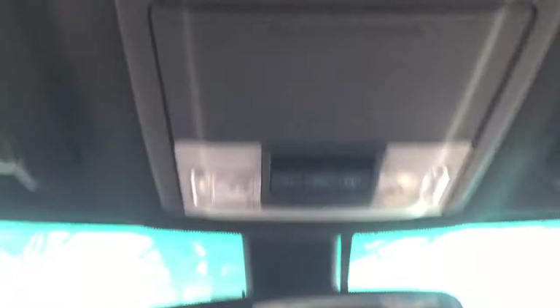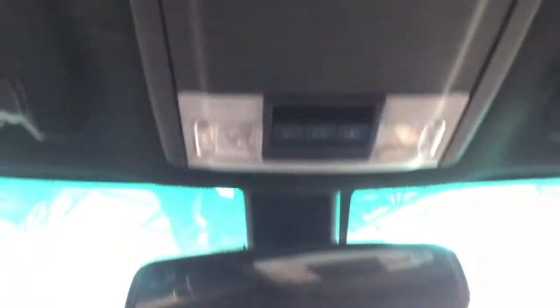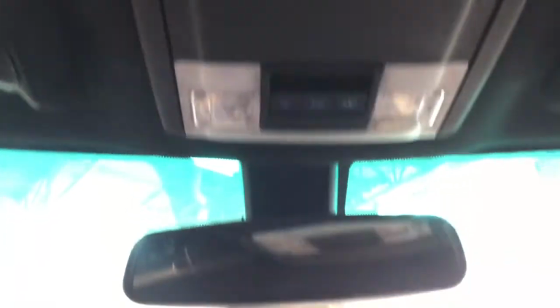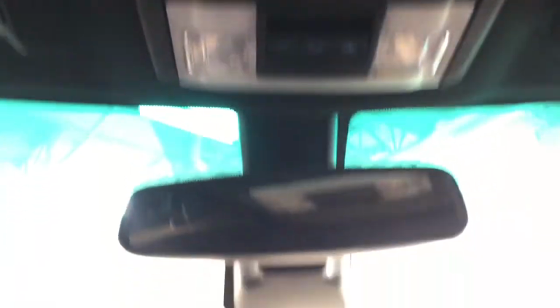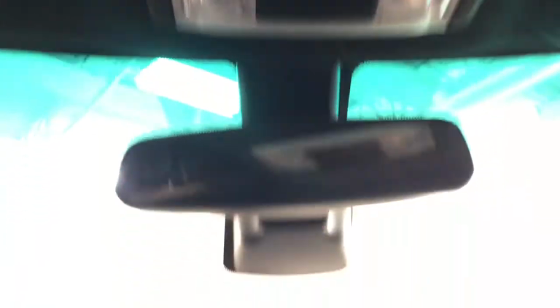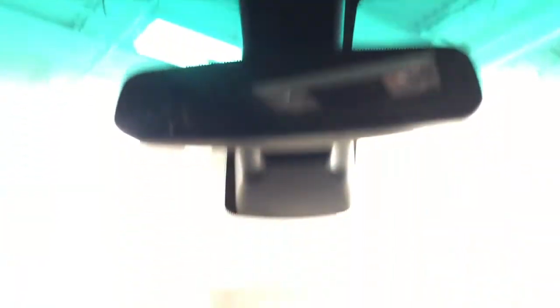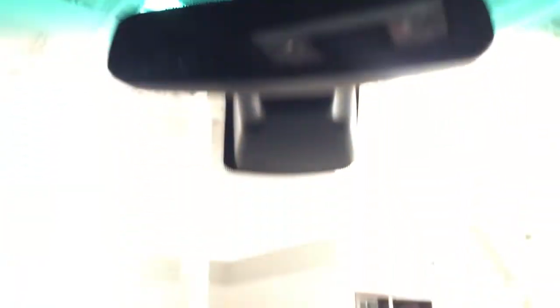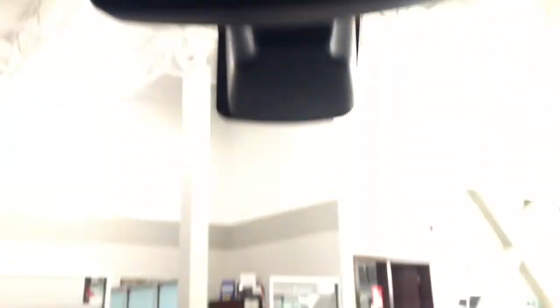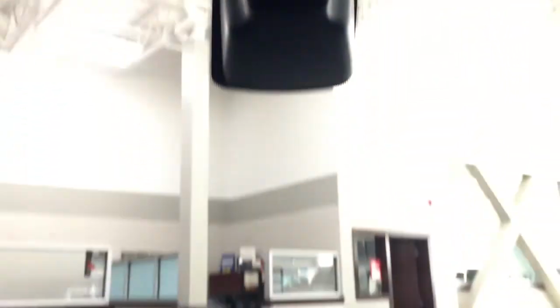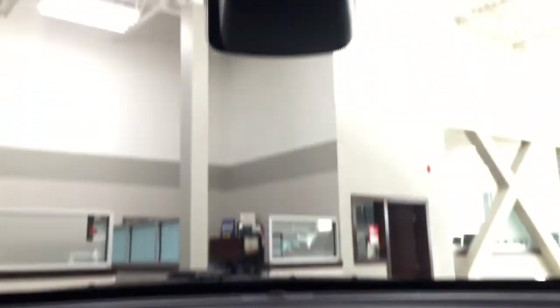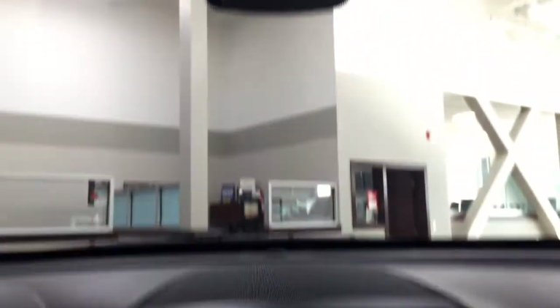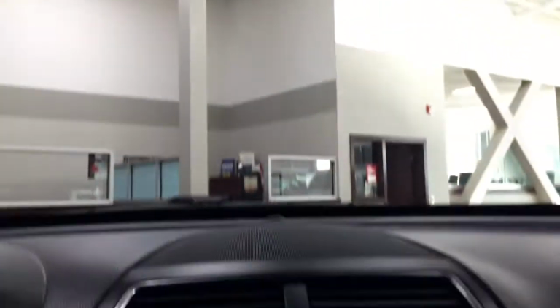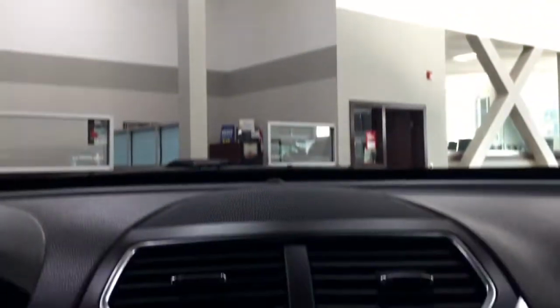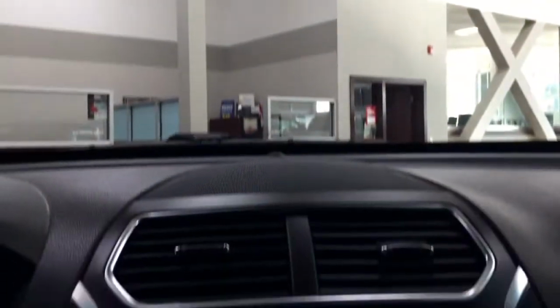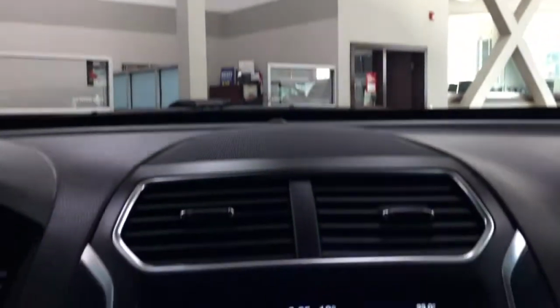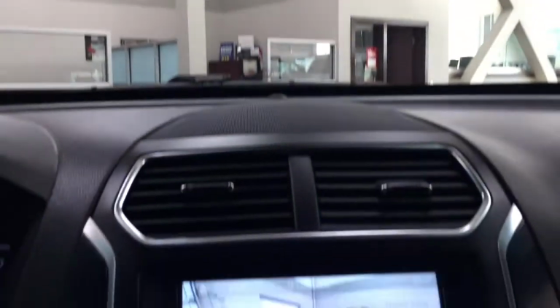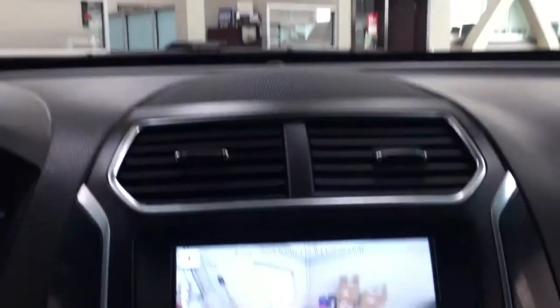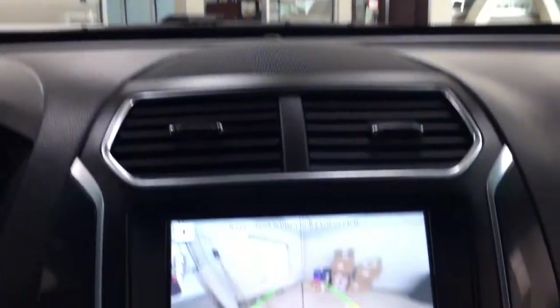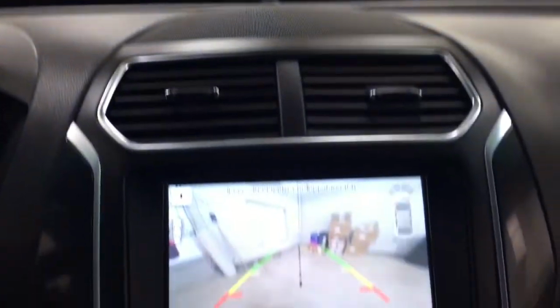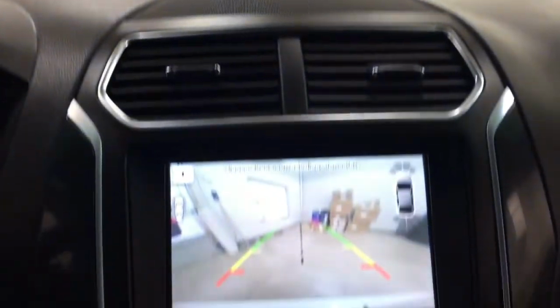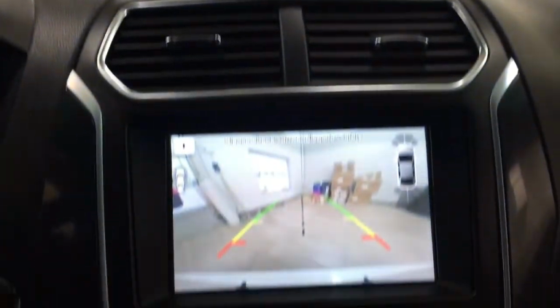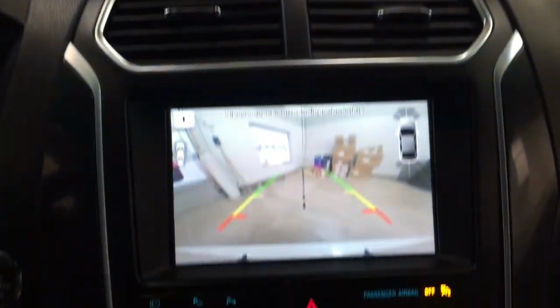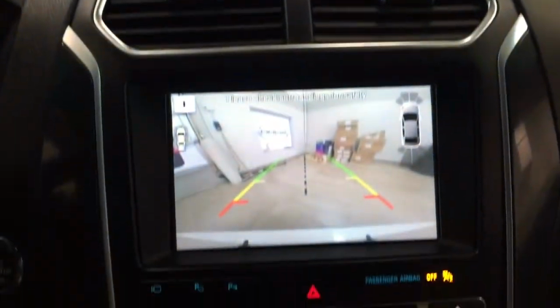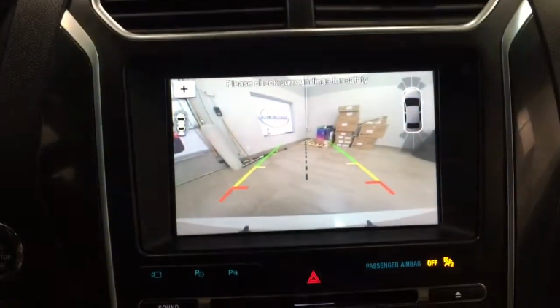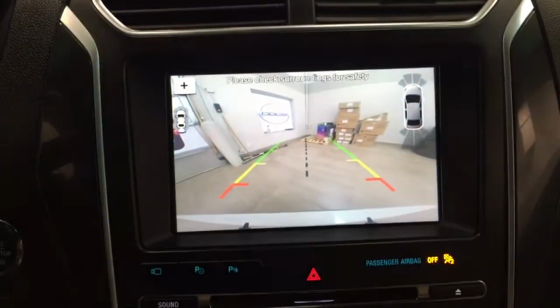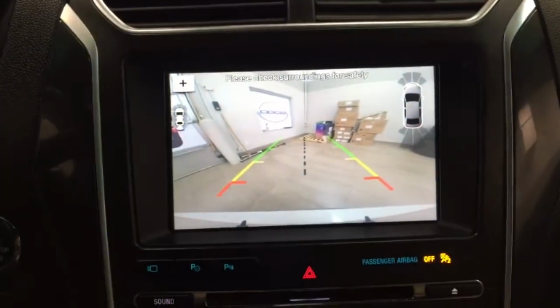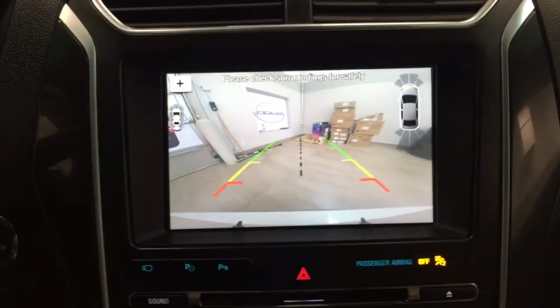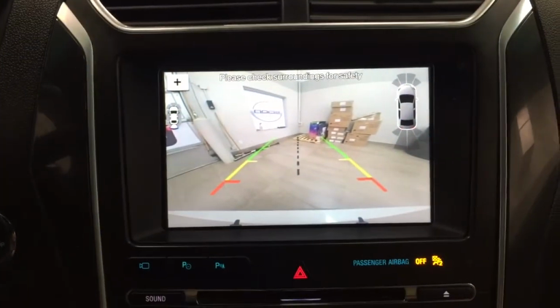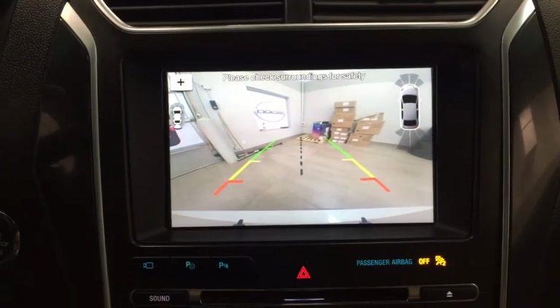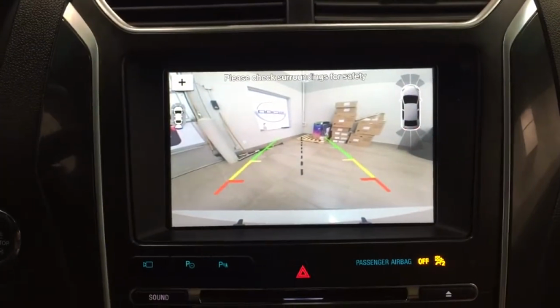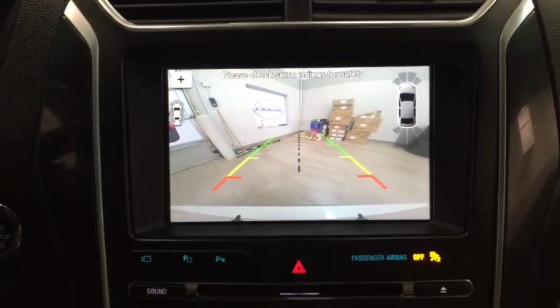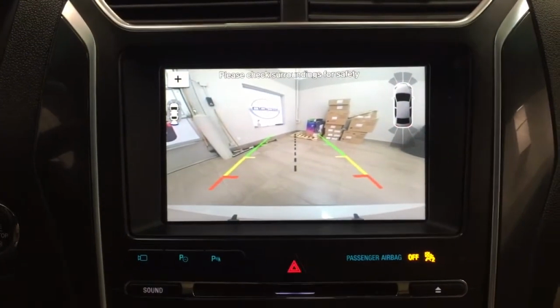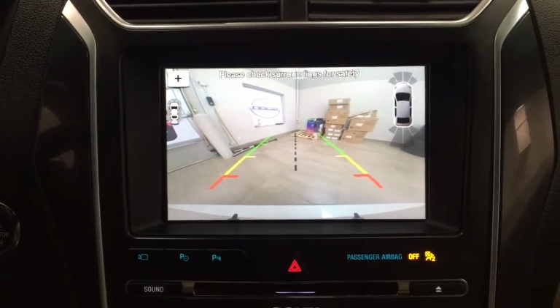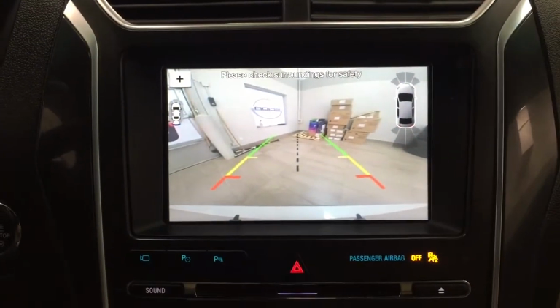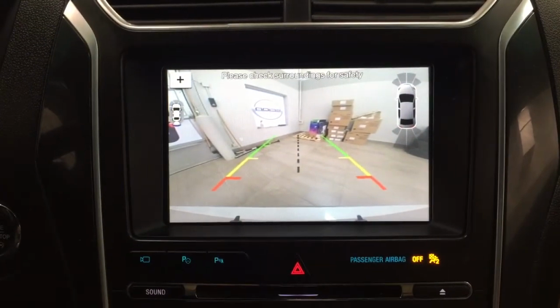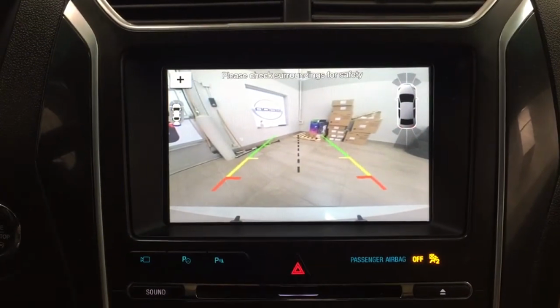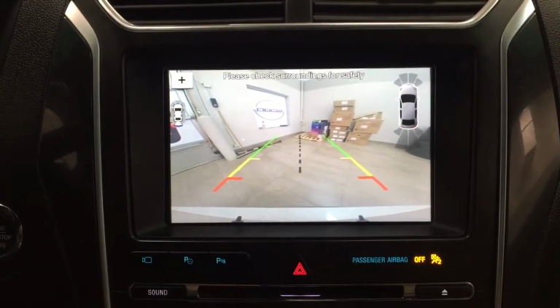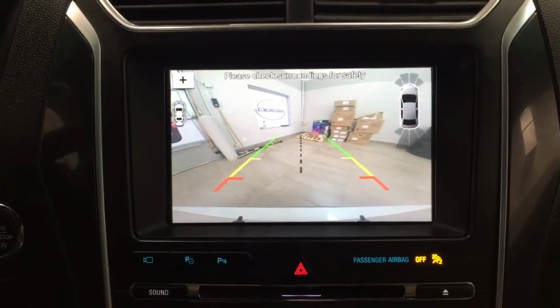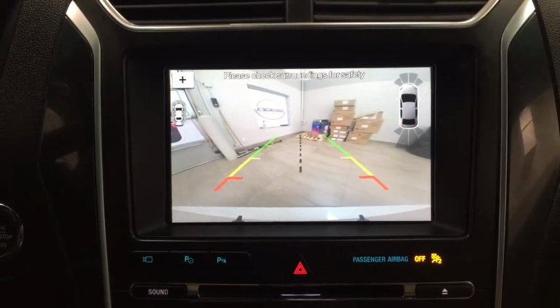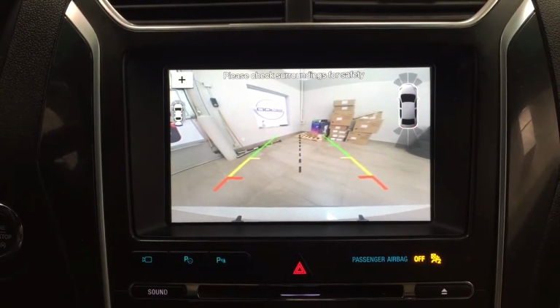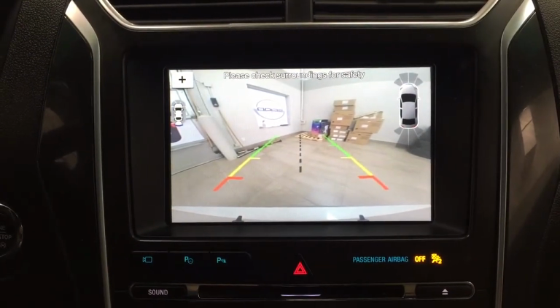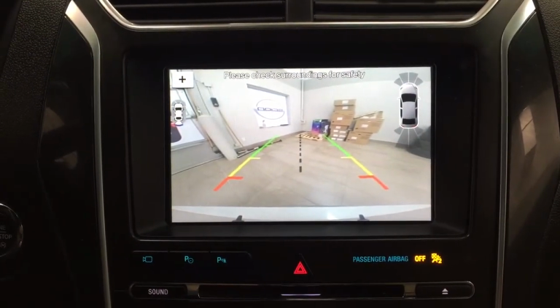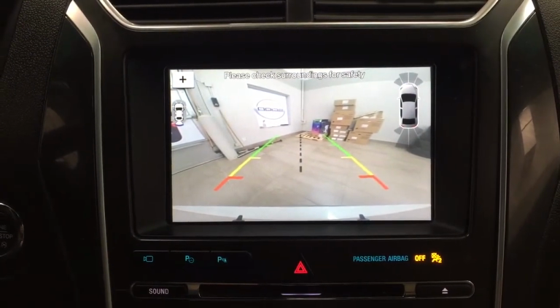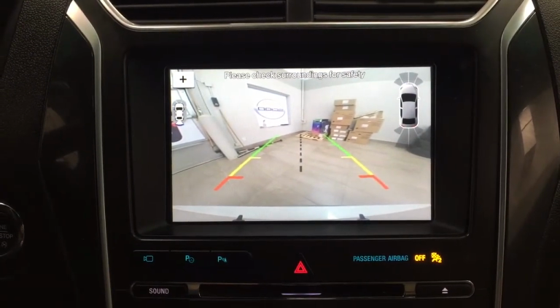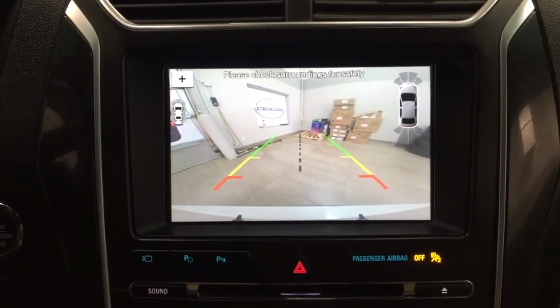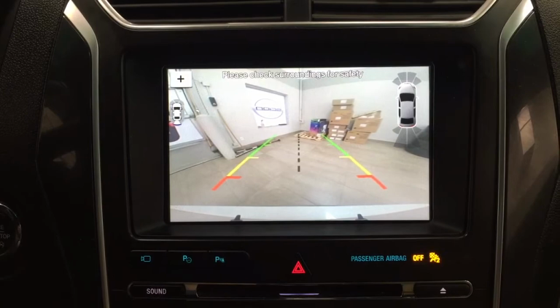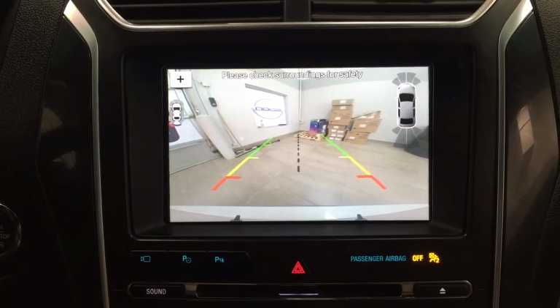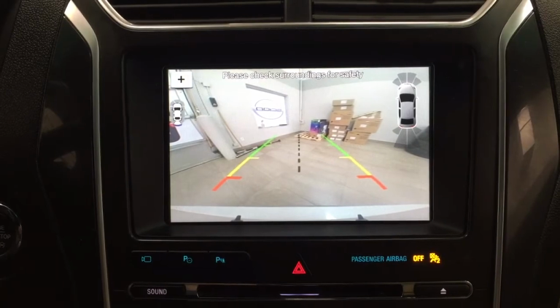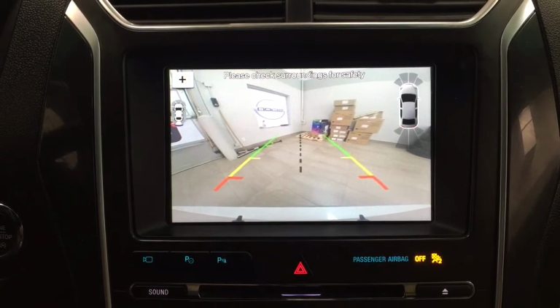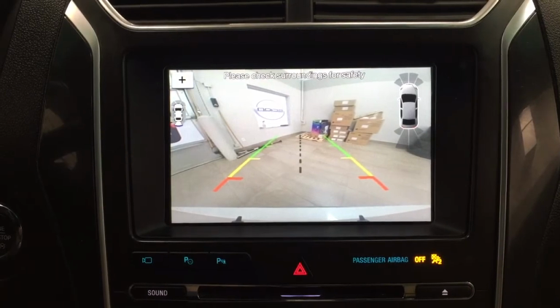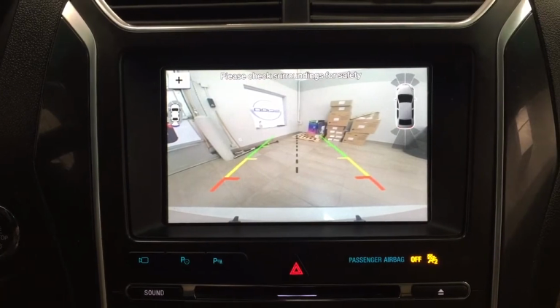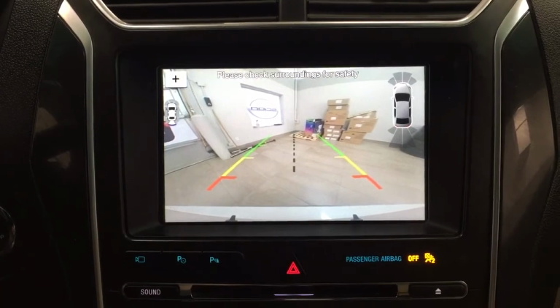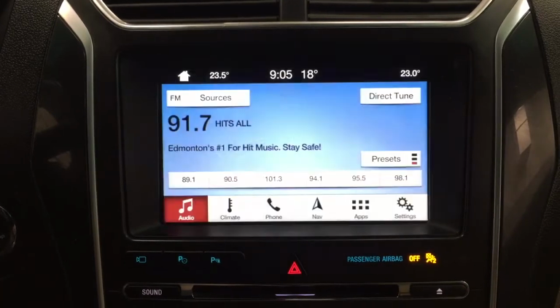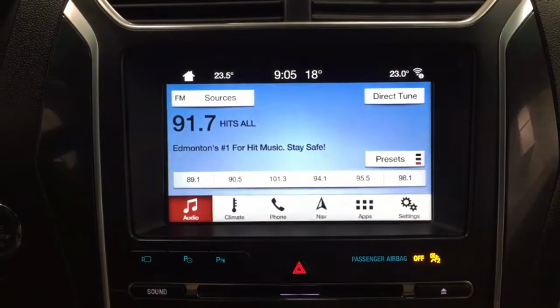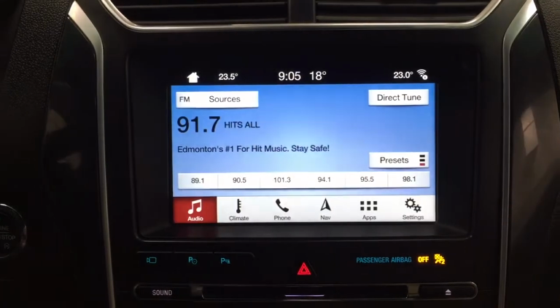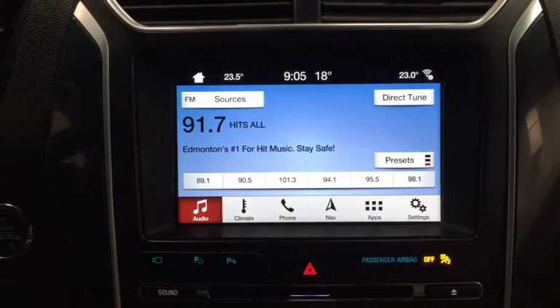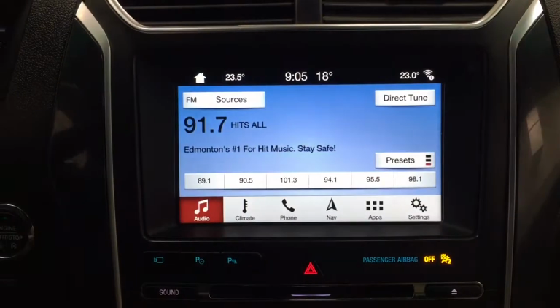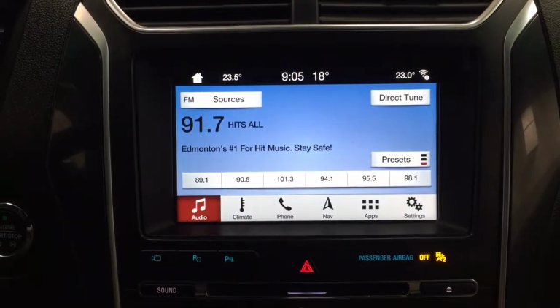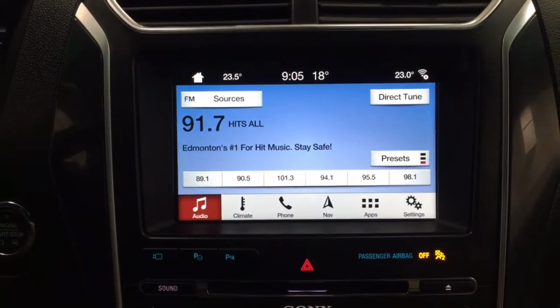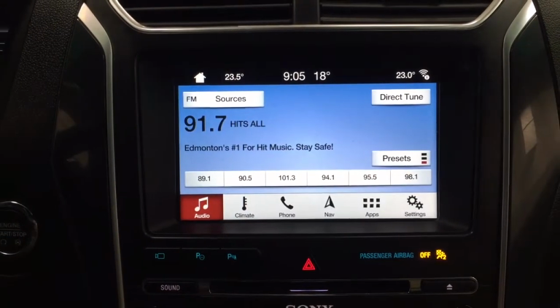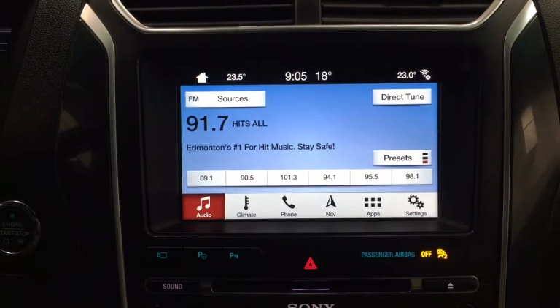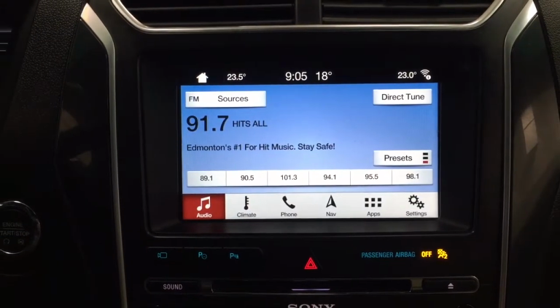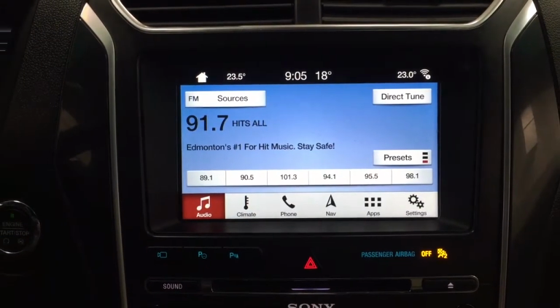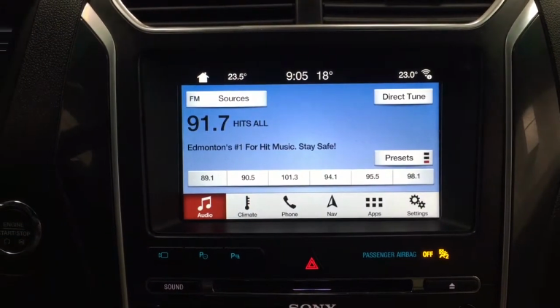Taking a look at the backup camera, you have those nice guiding lines making things much easier when you back into a stall.